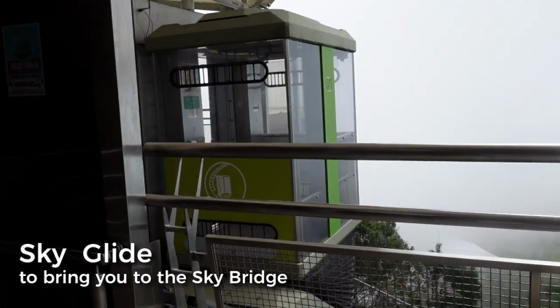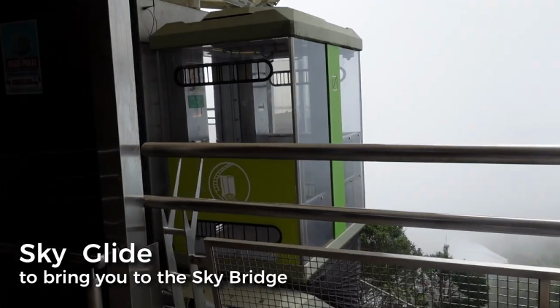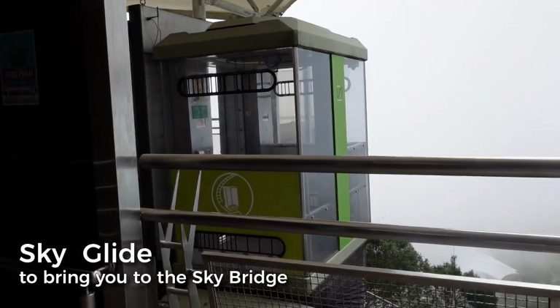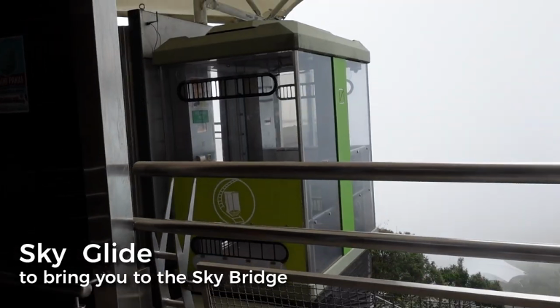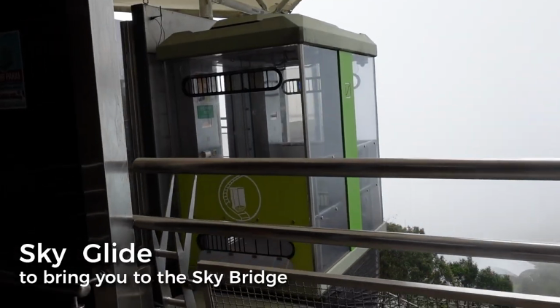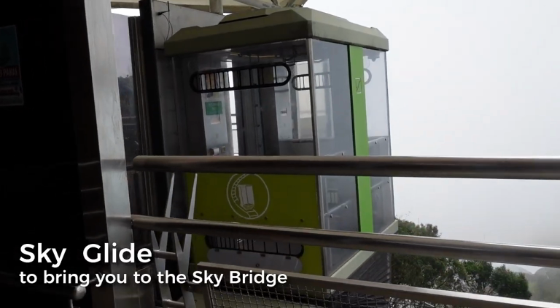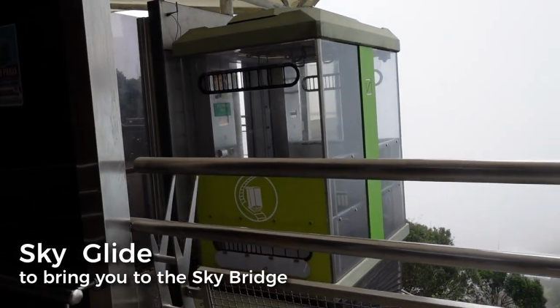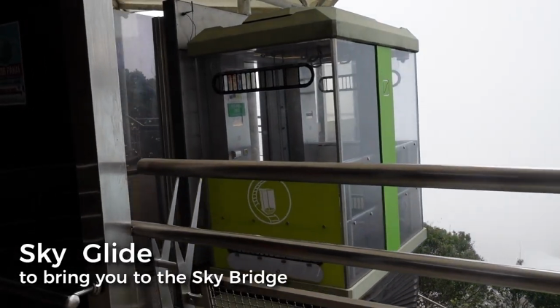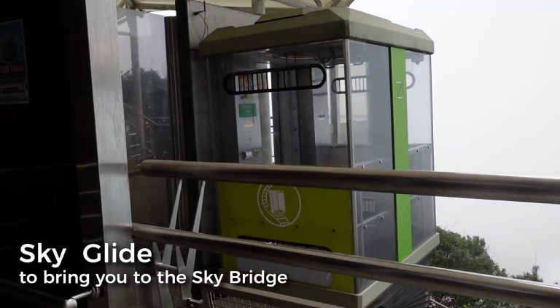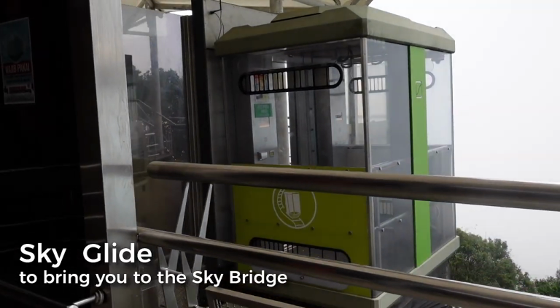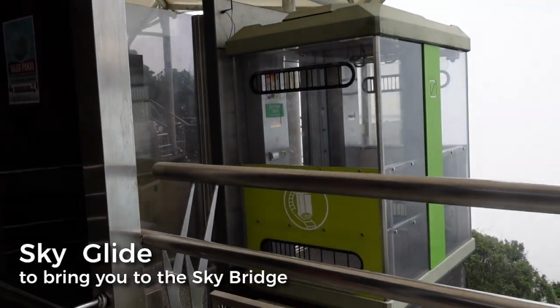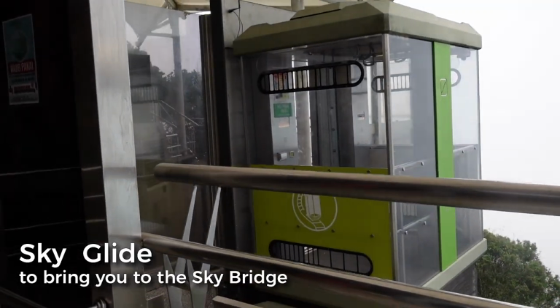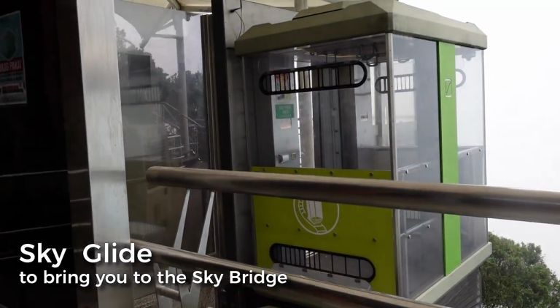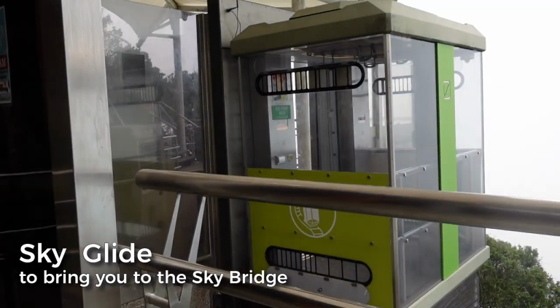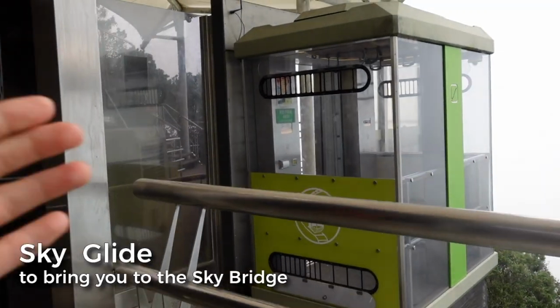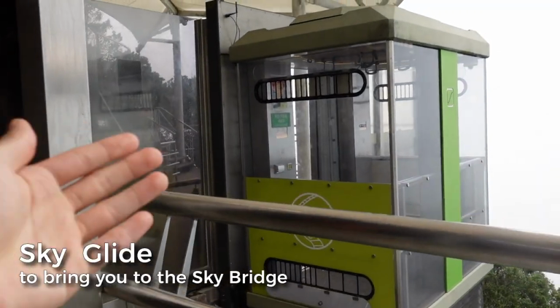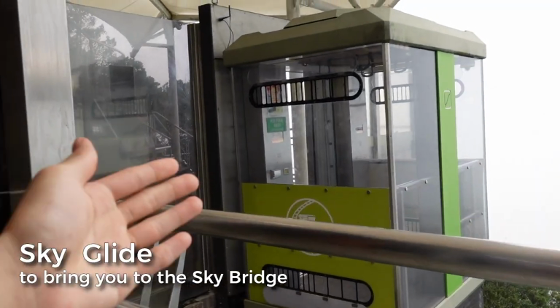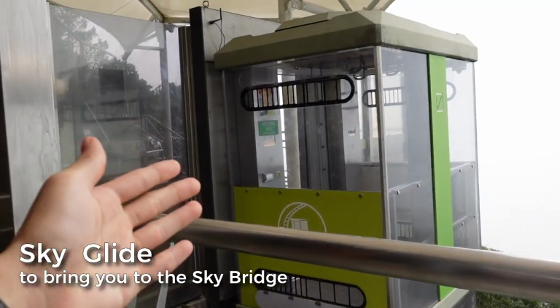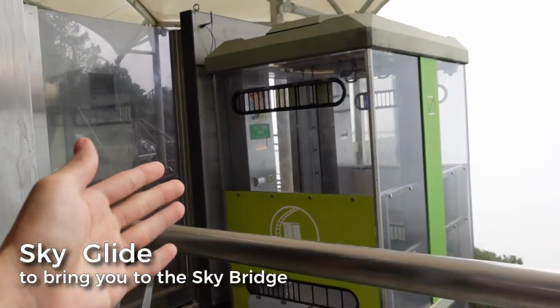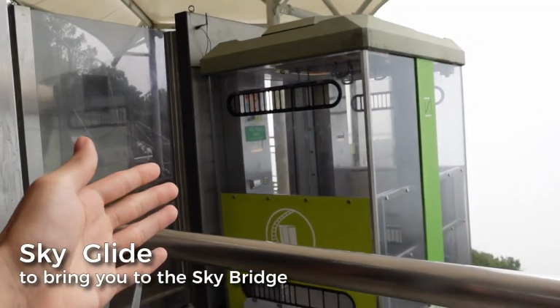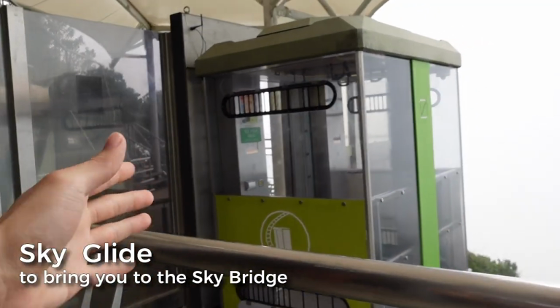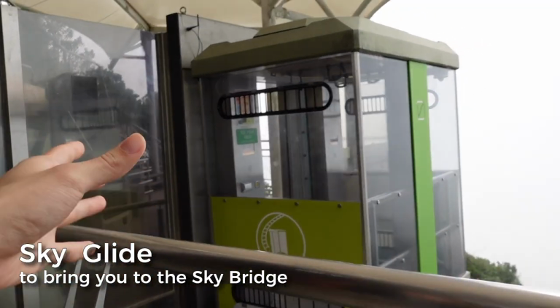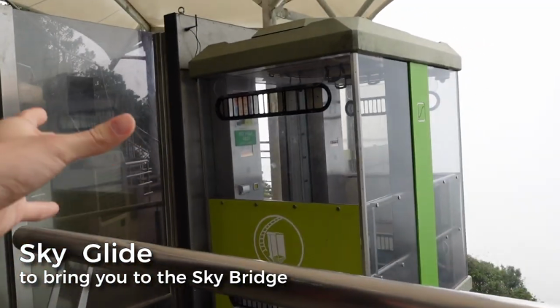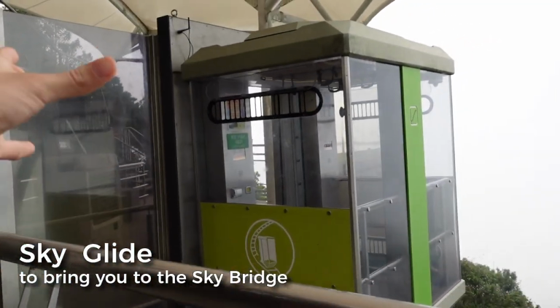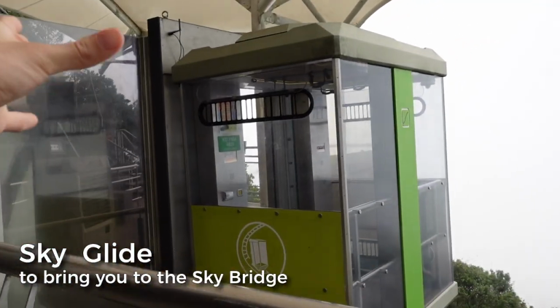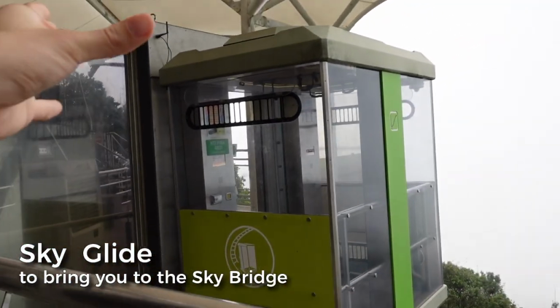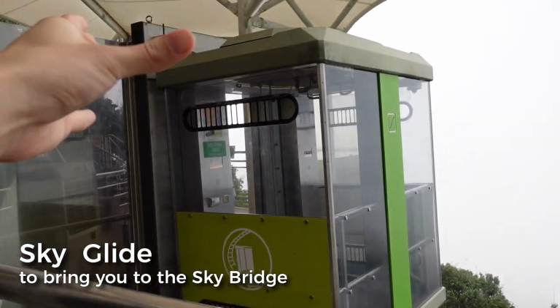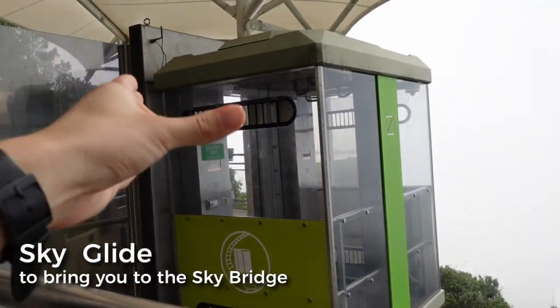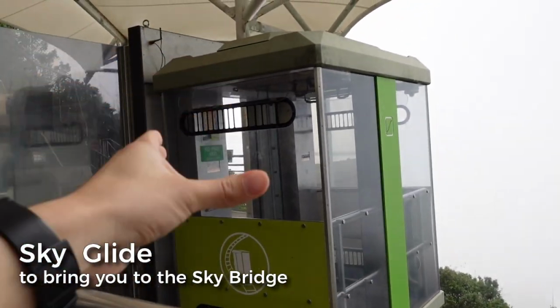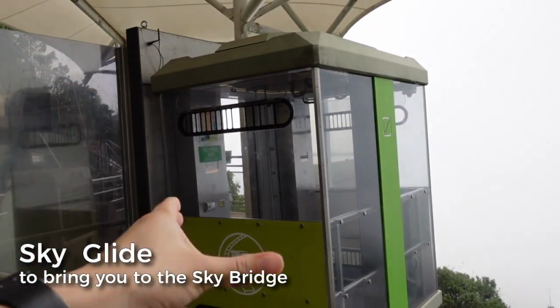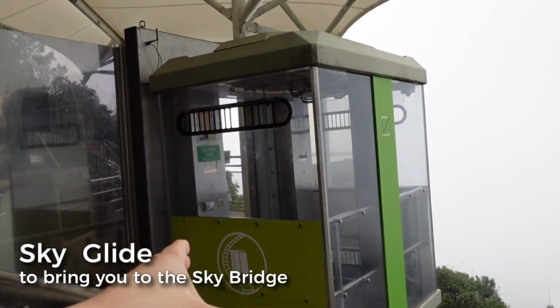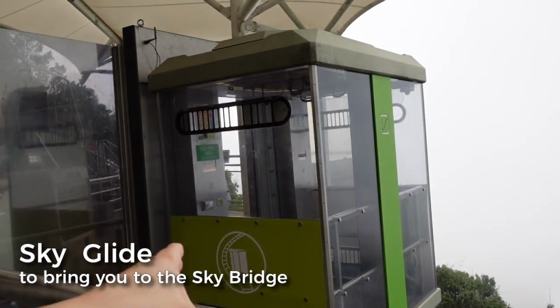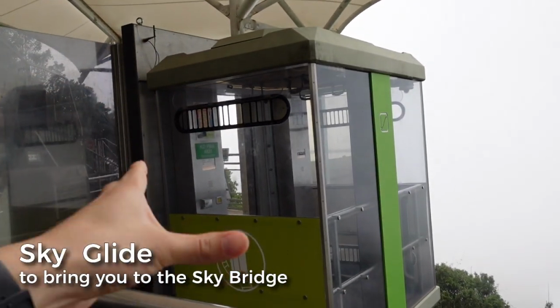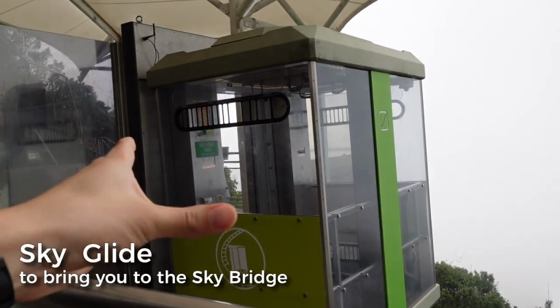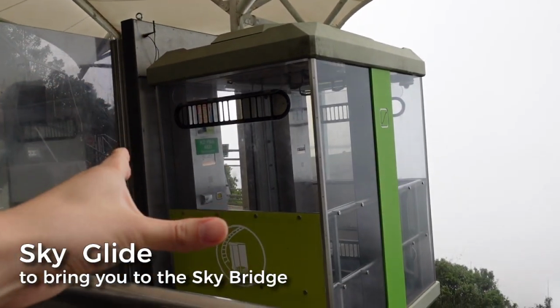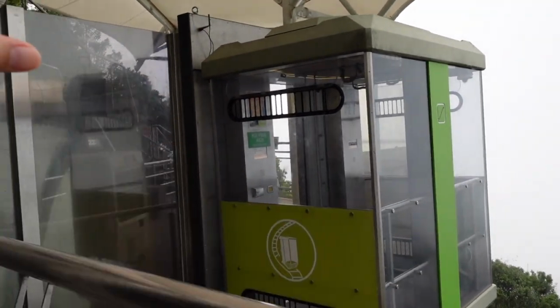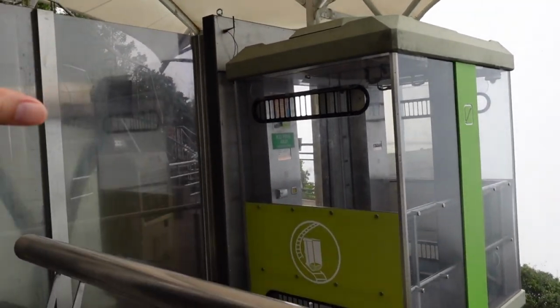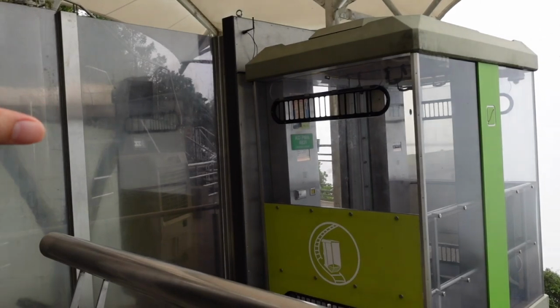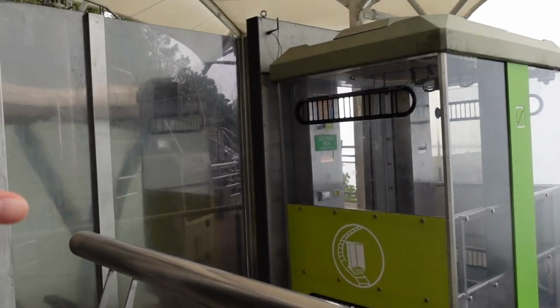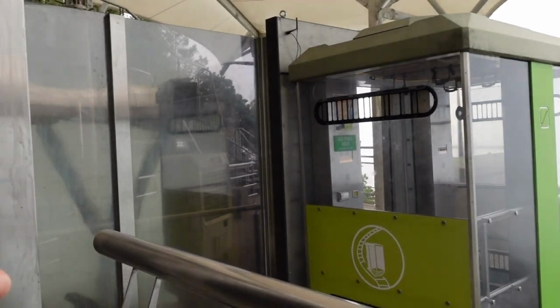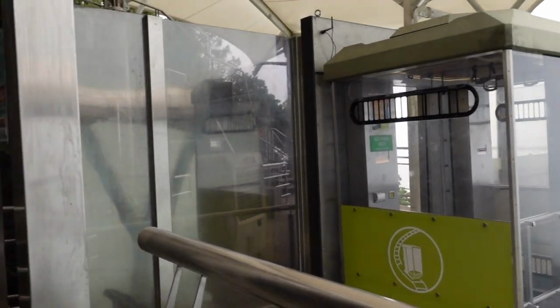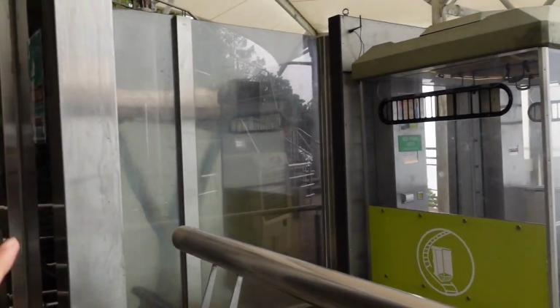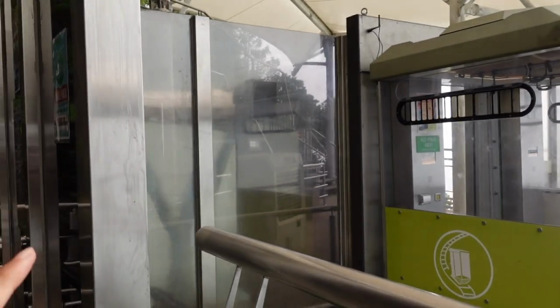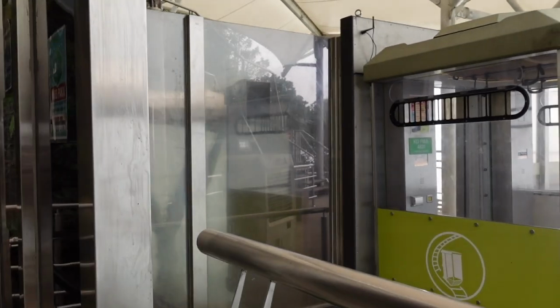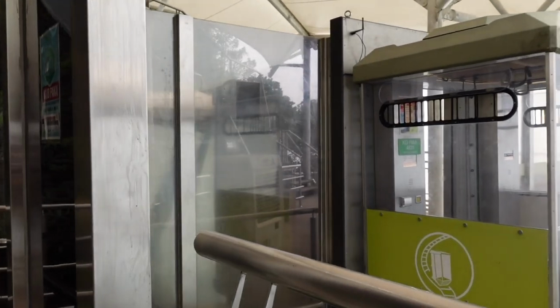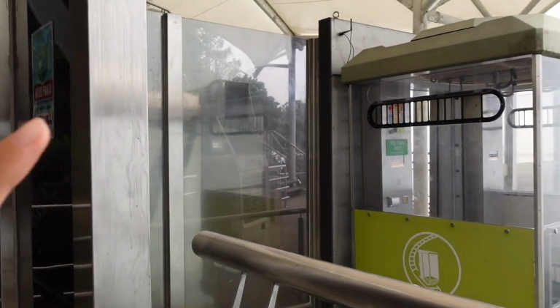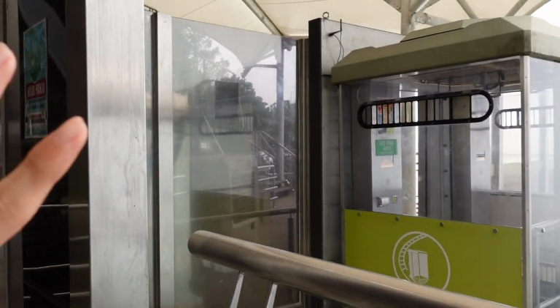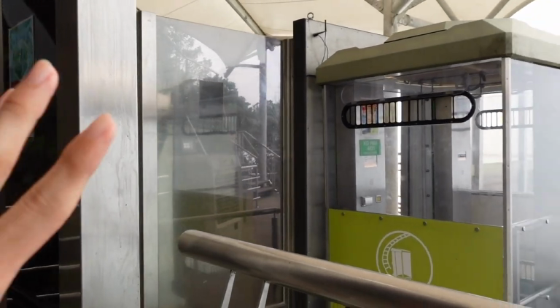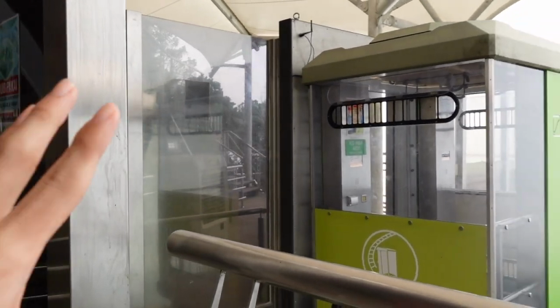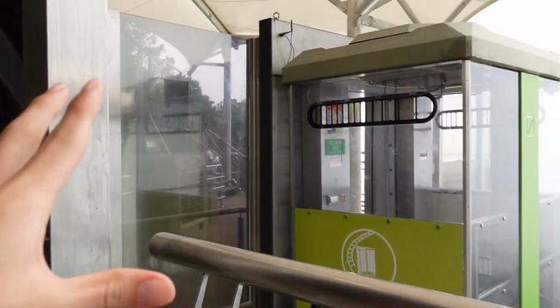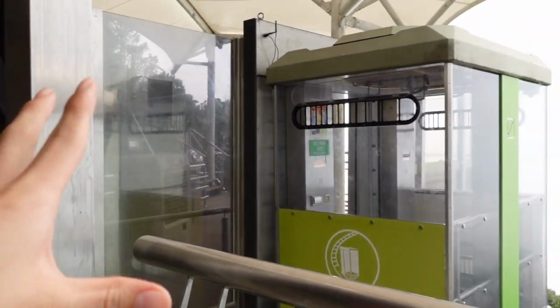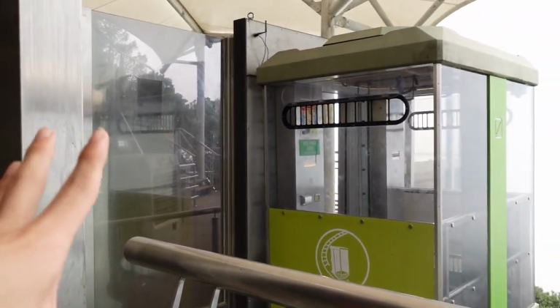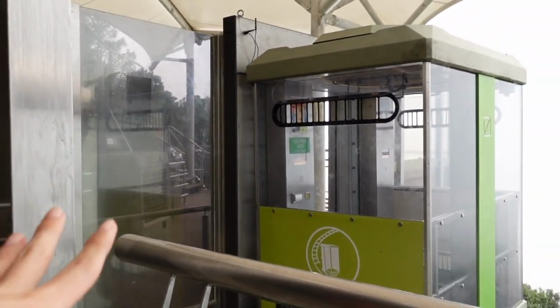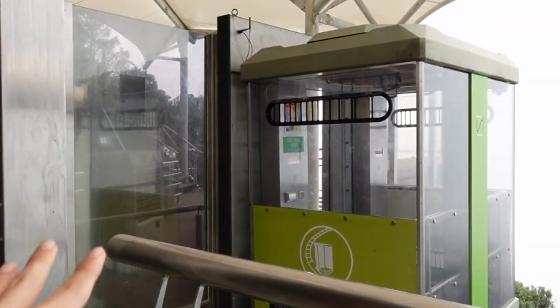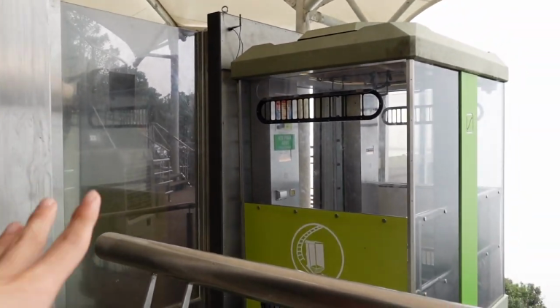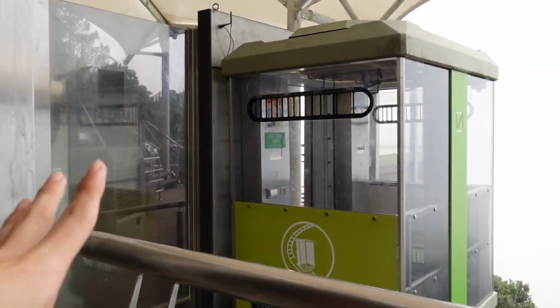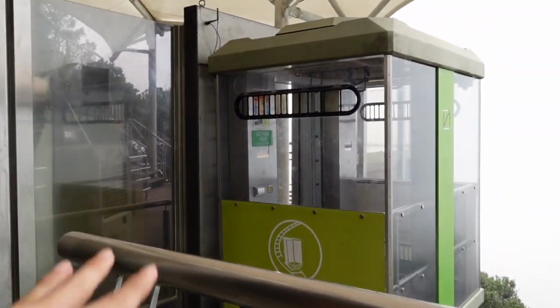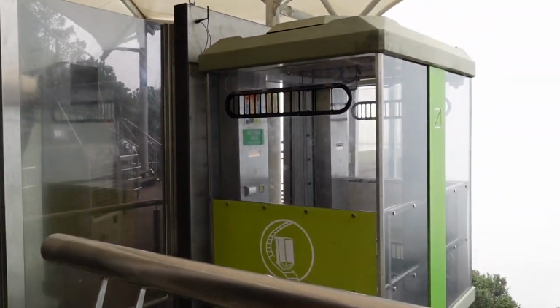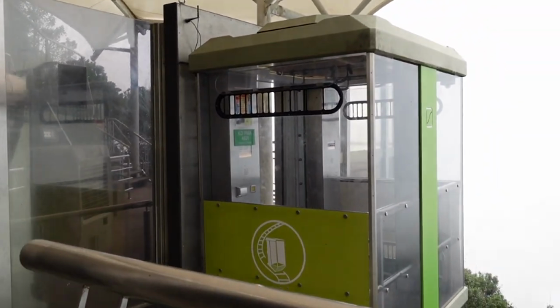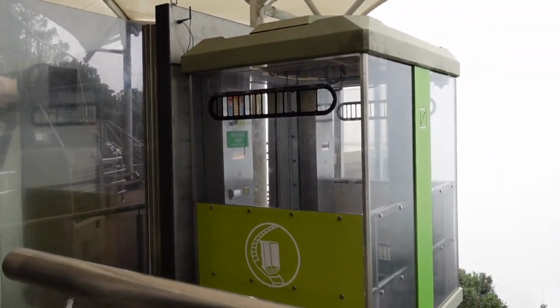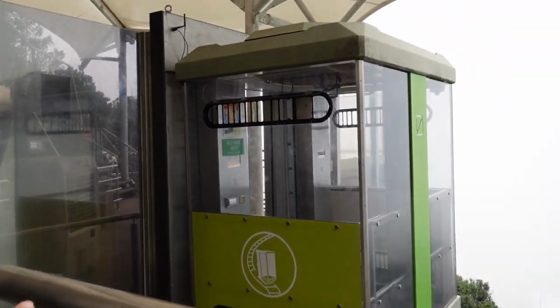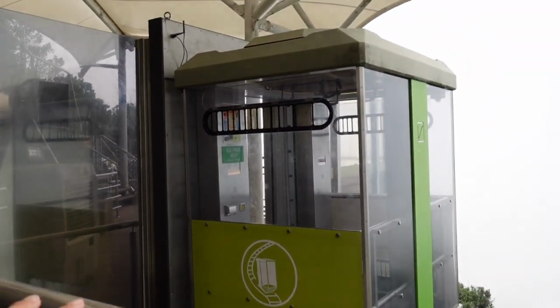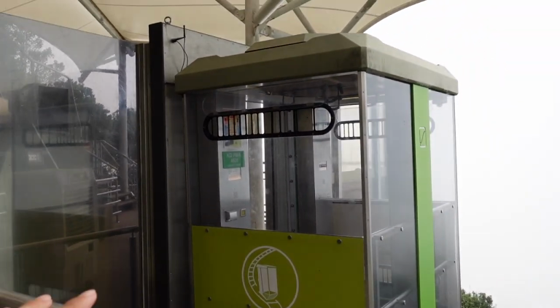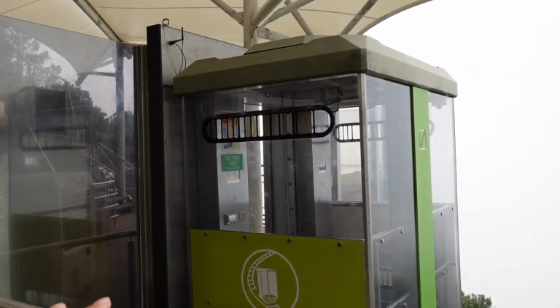Now we are using a separate lift called the SkyGlide — this is like a rectangular lift to bring us to the SkyBridge. So this costs an additional amount.